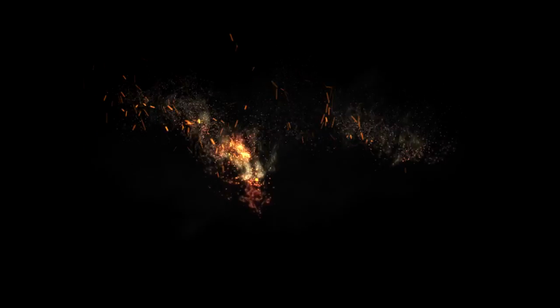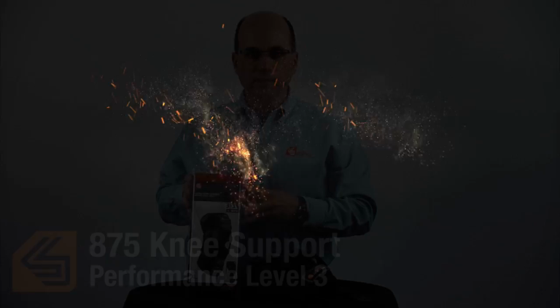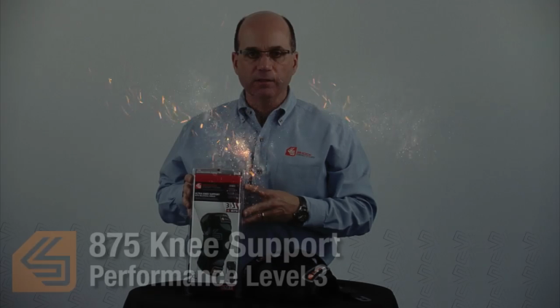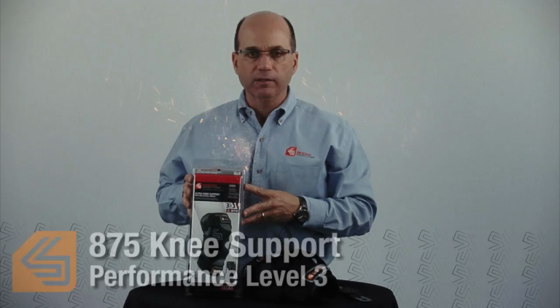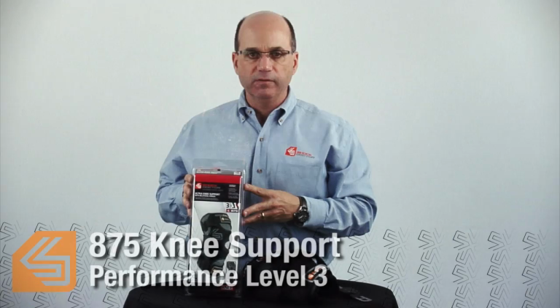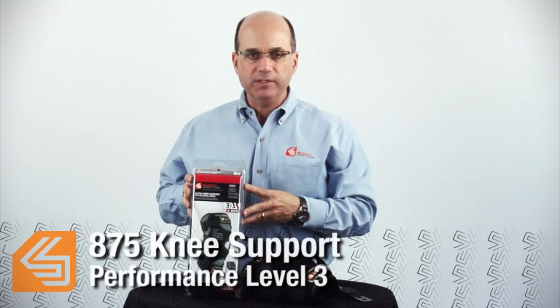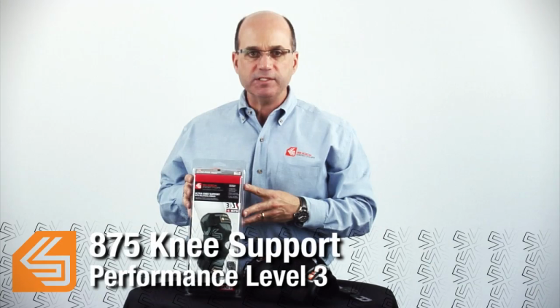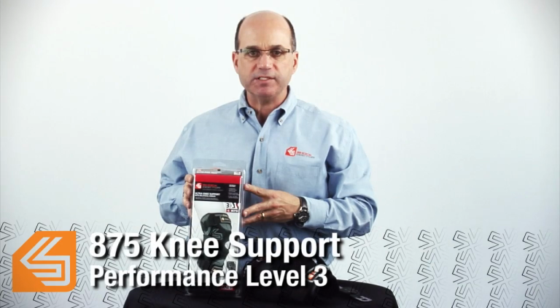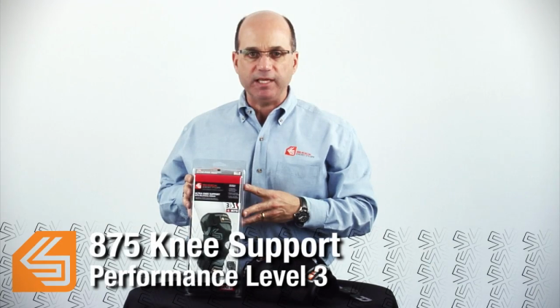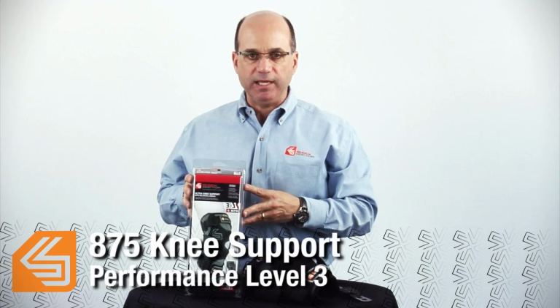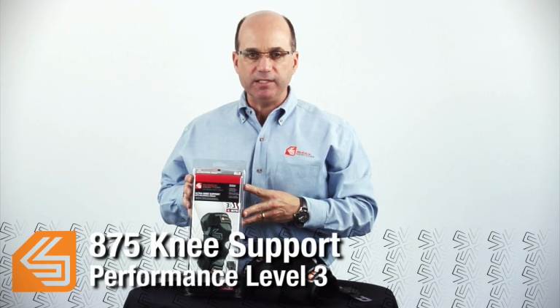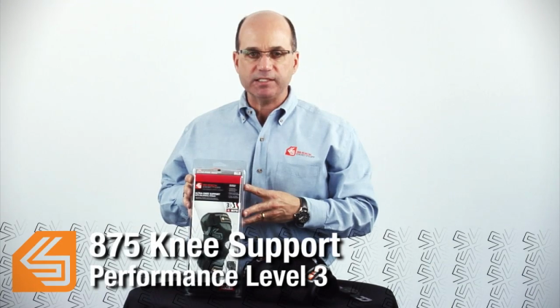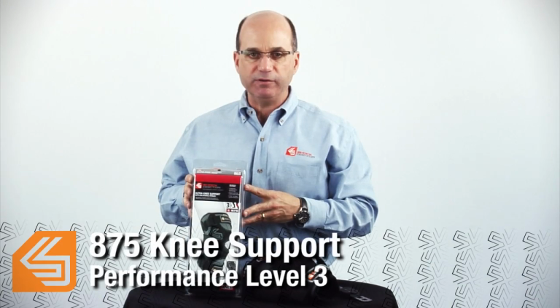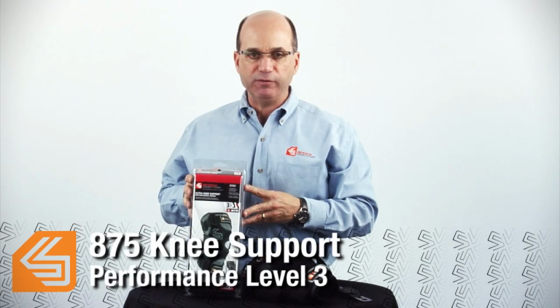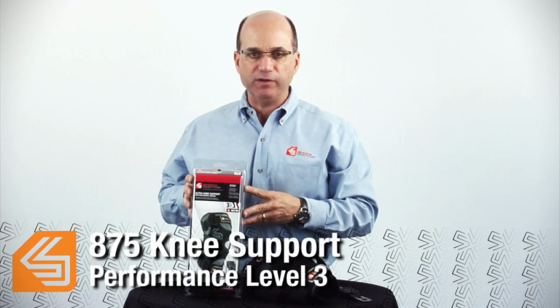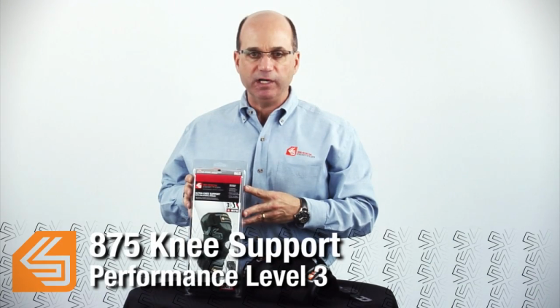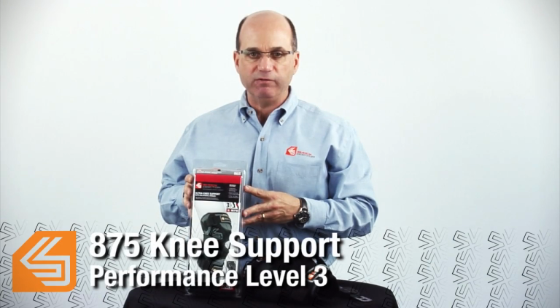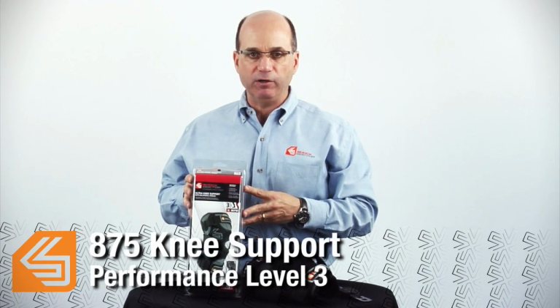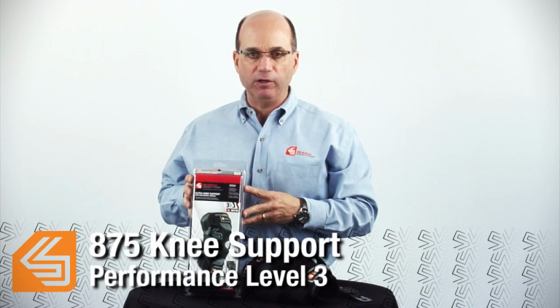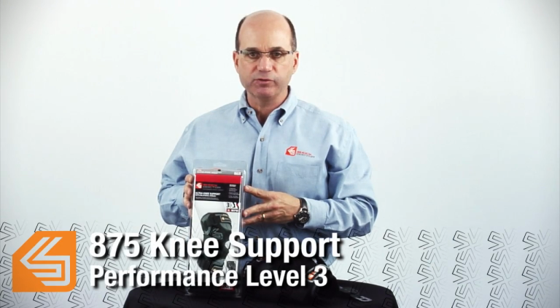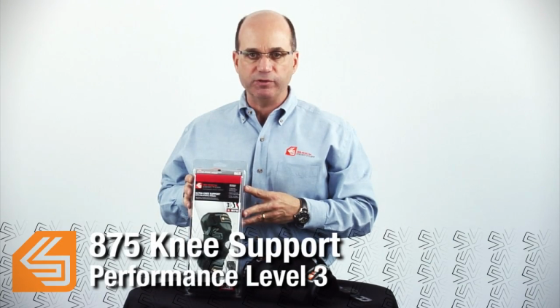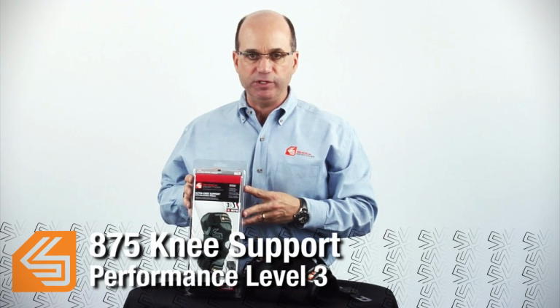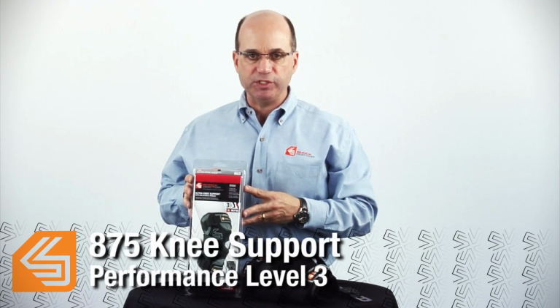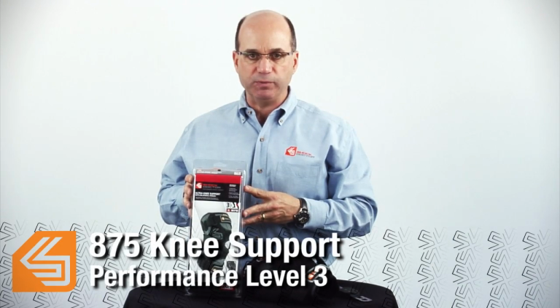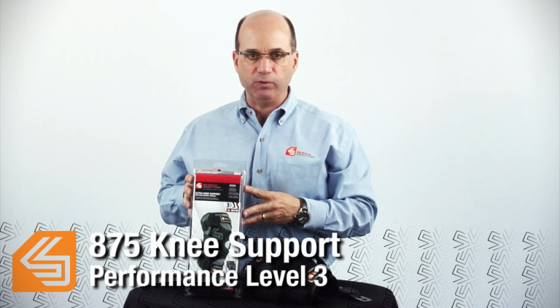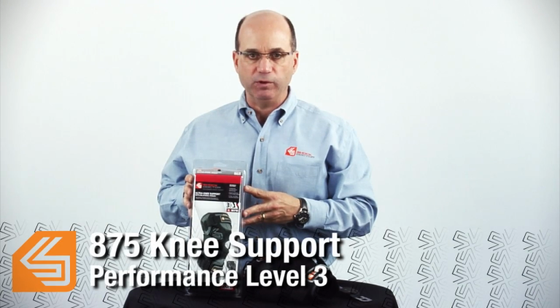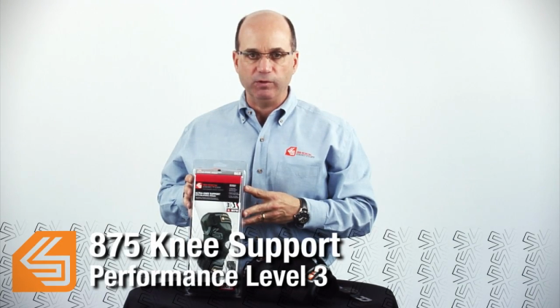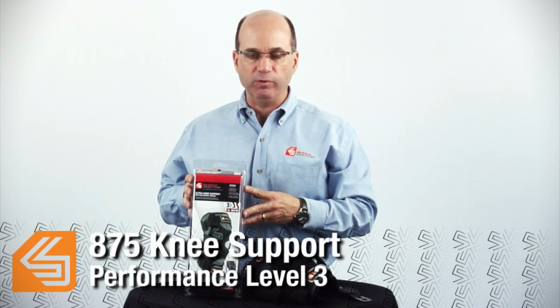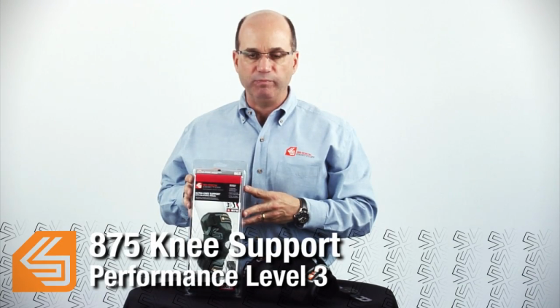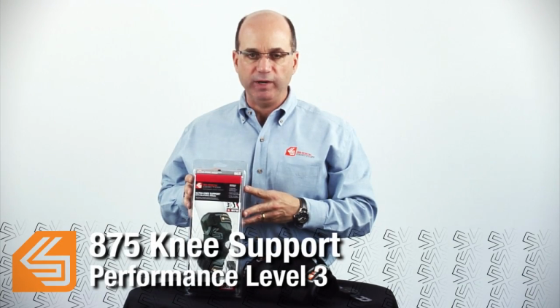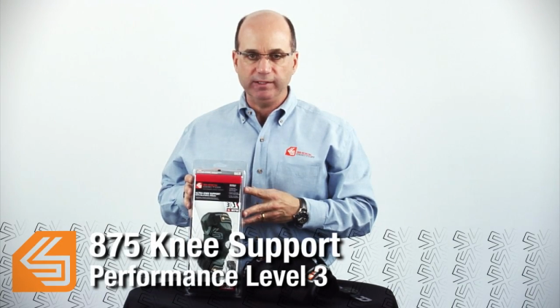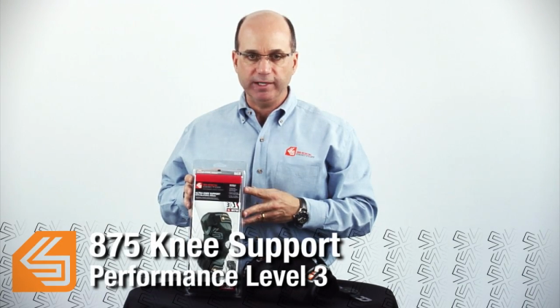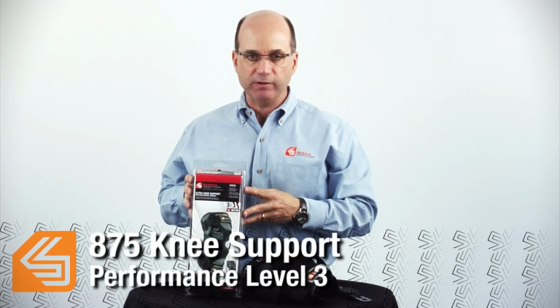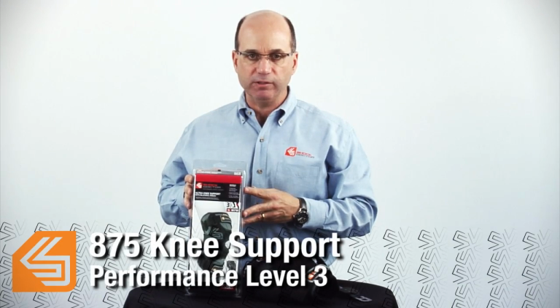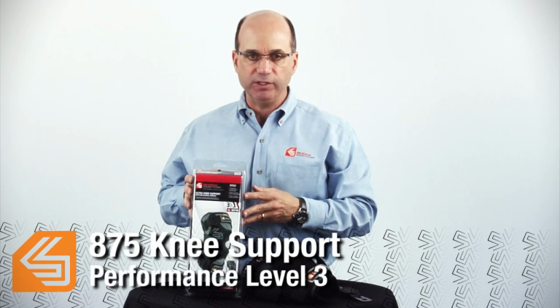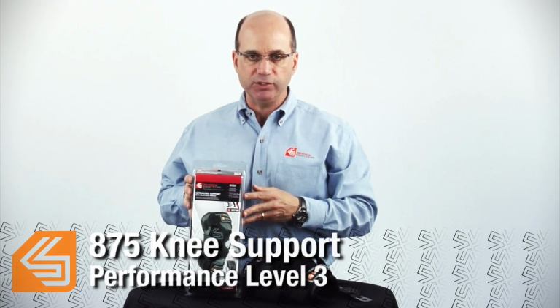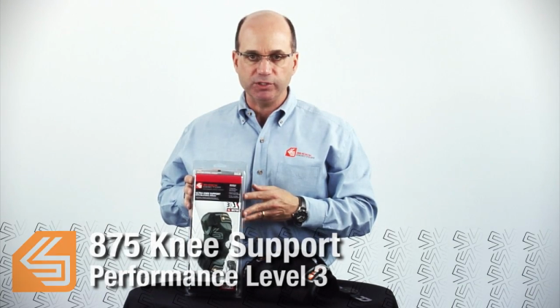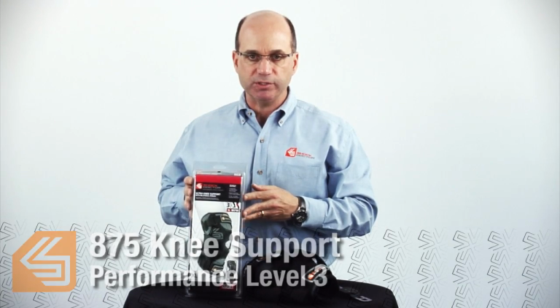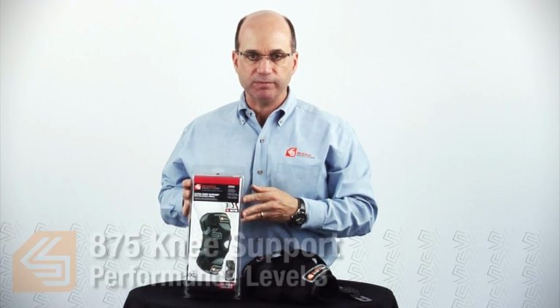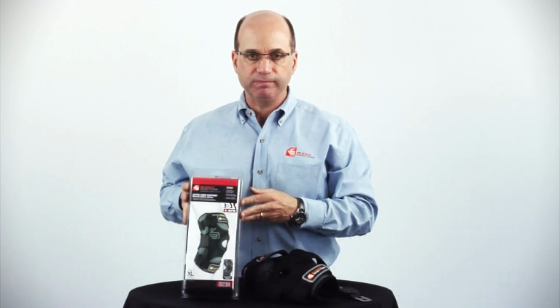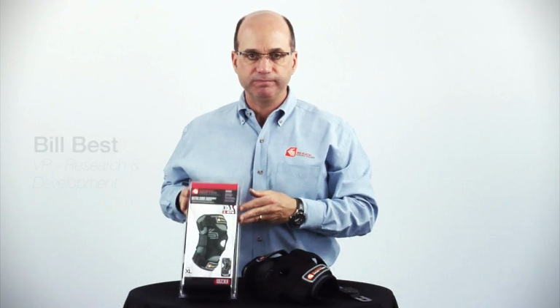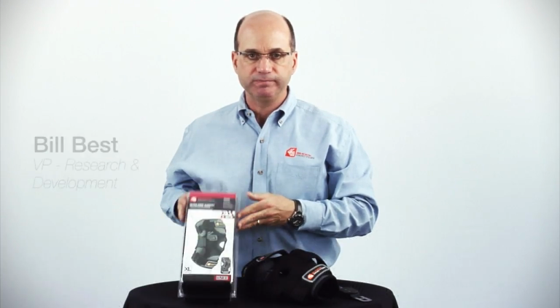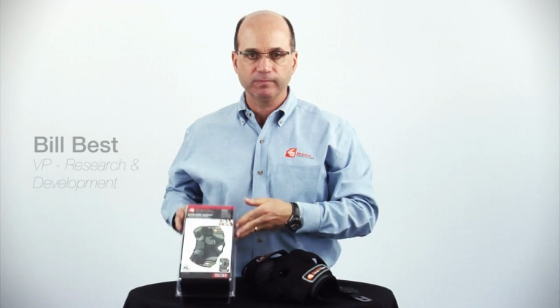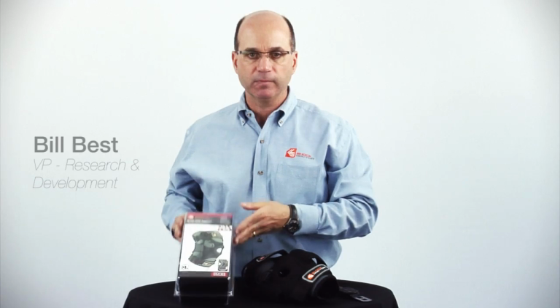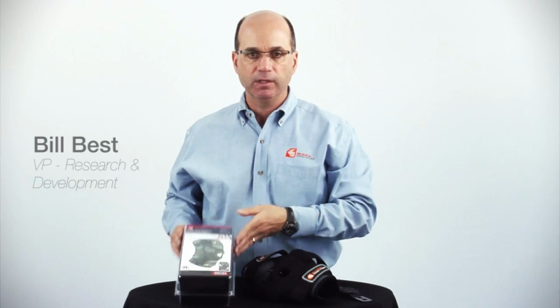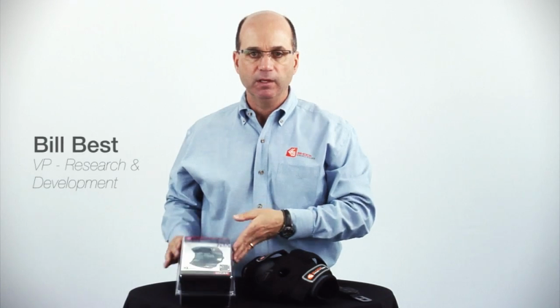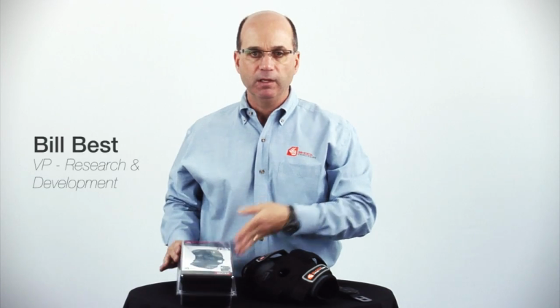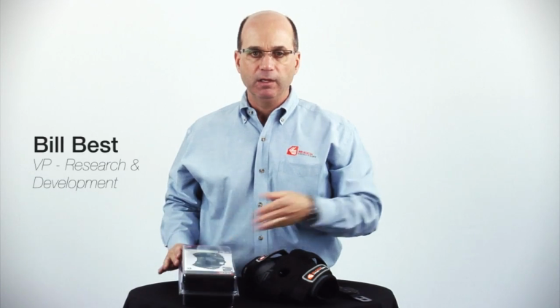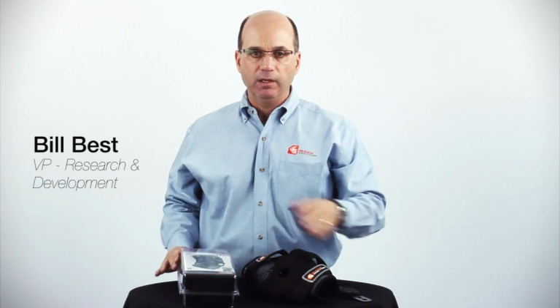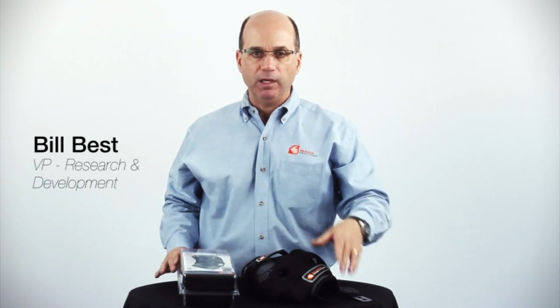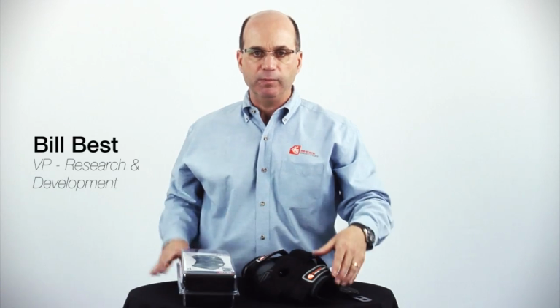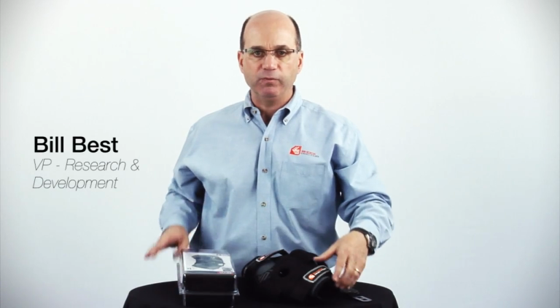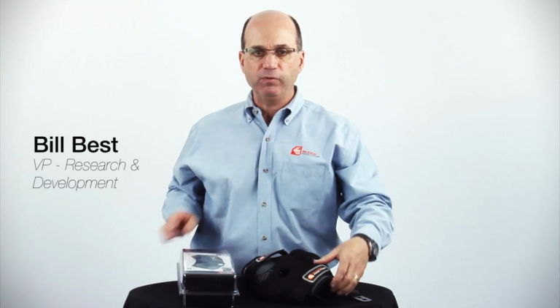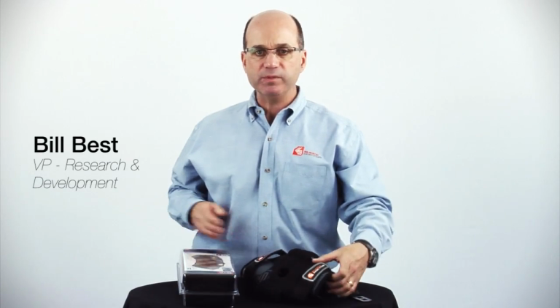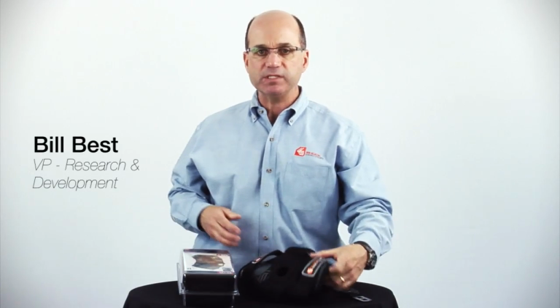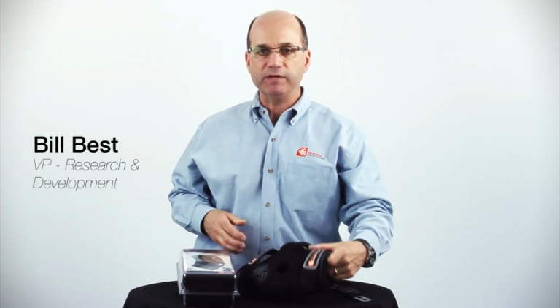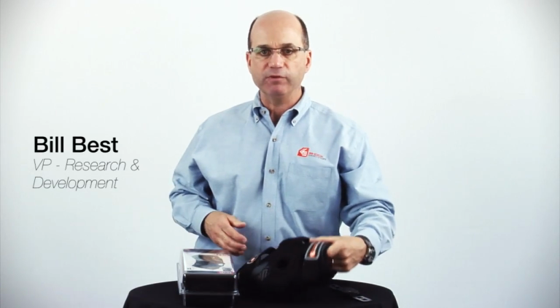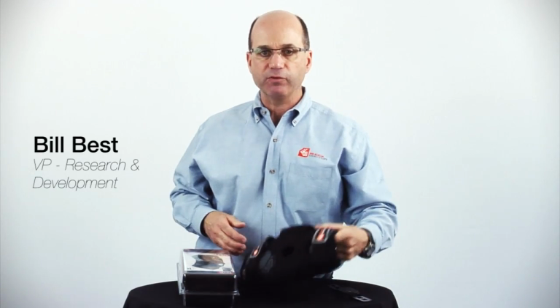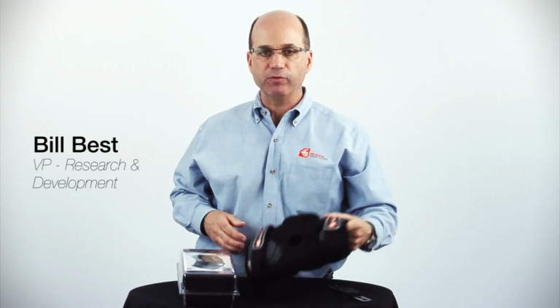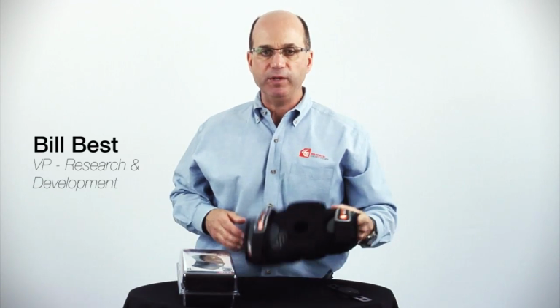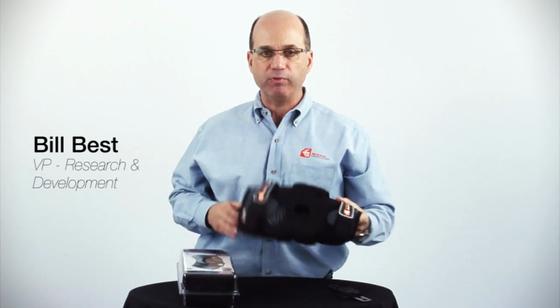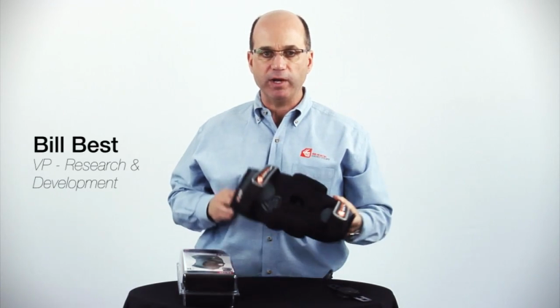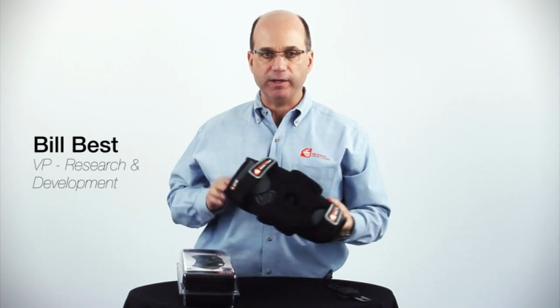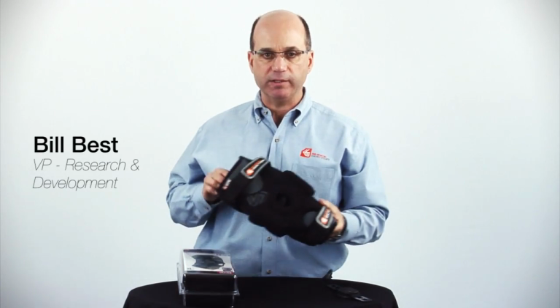This is the 875 Ultra Knee Support with bilateral hinges — a performance level 3 product.